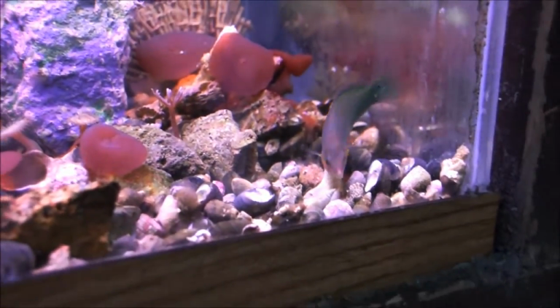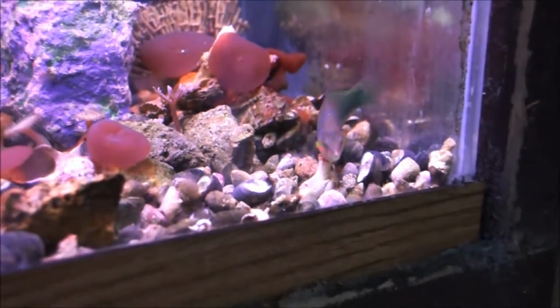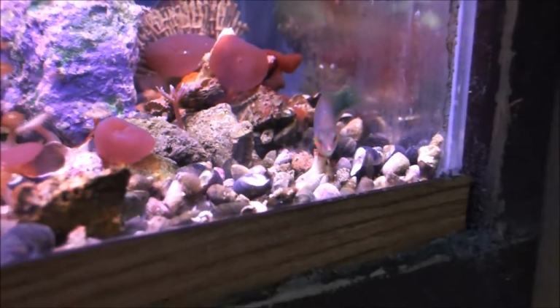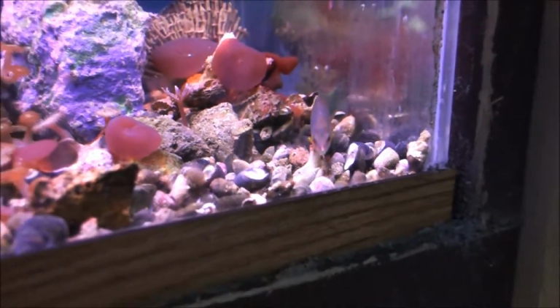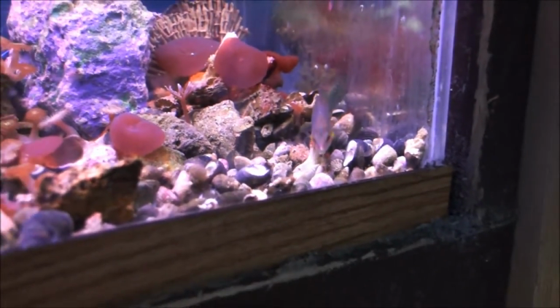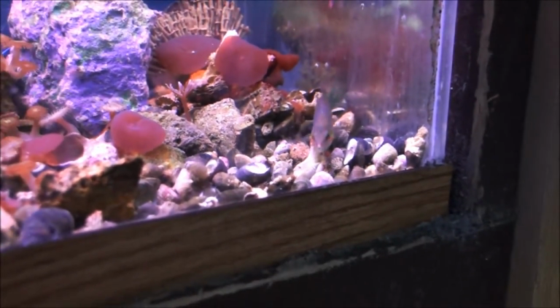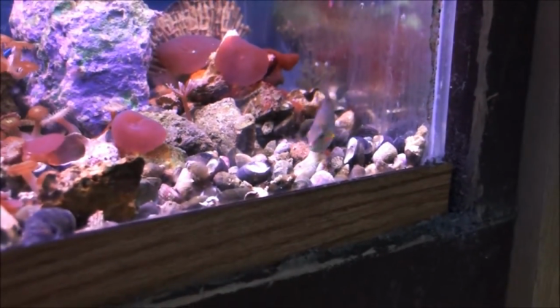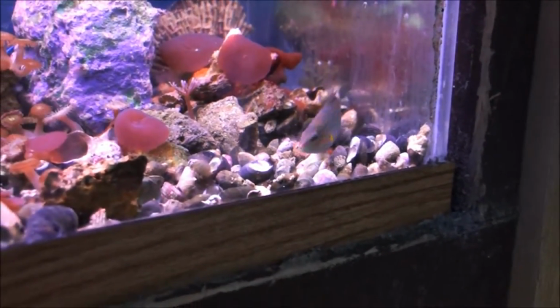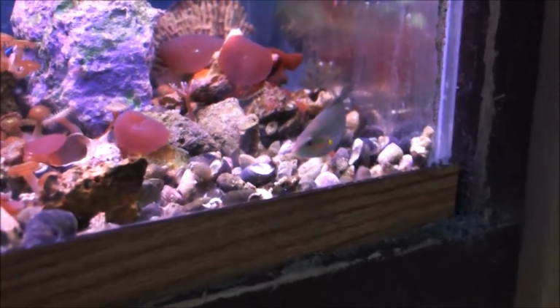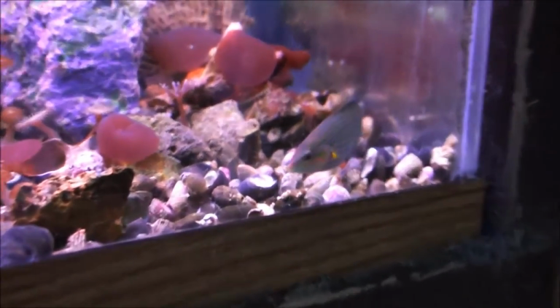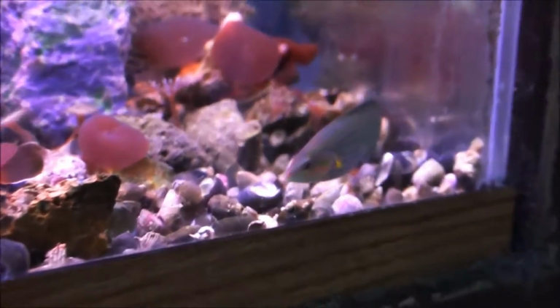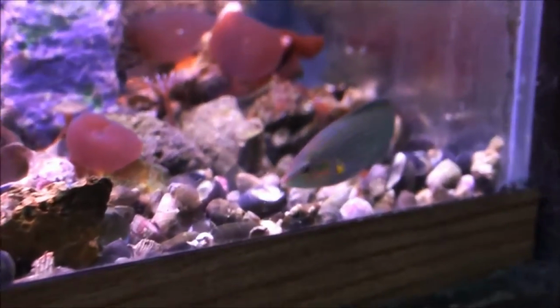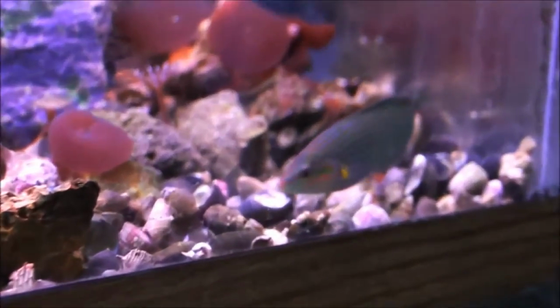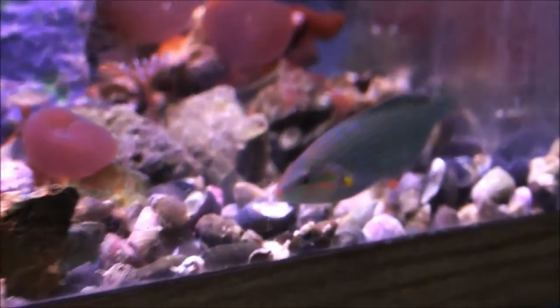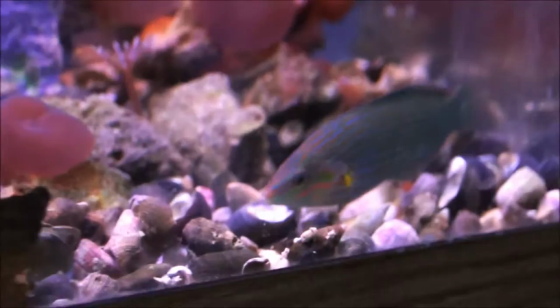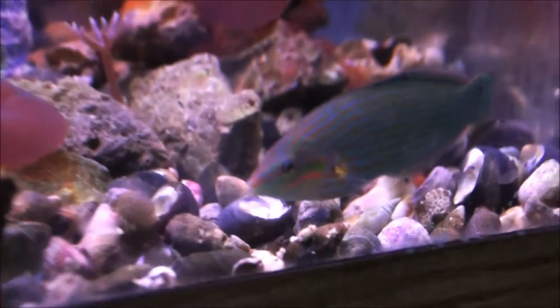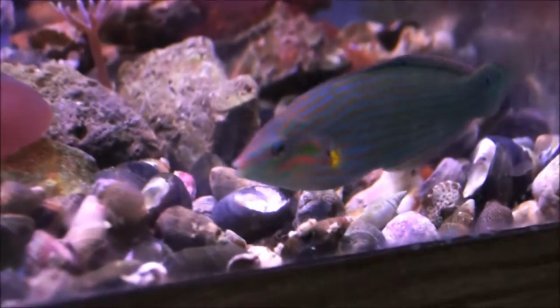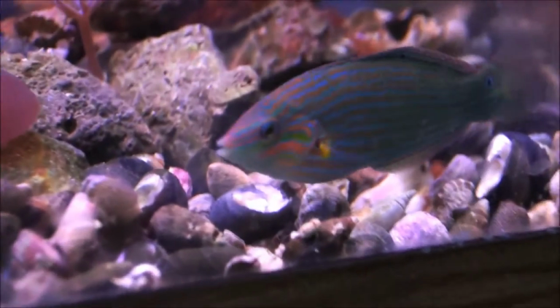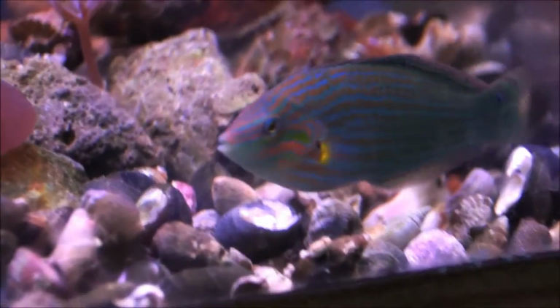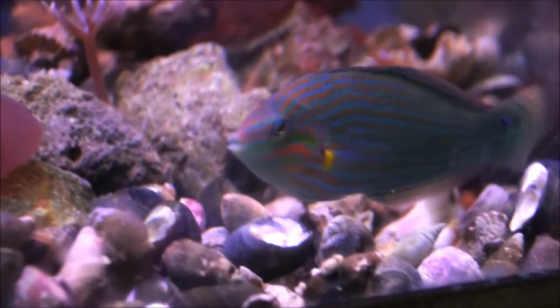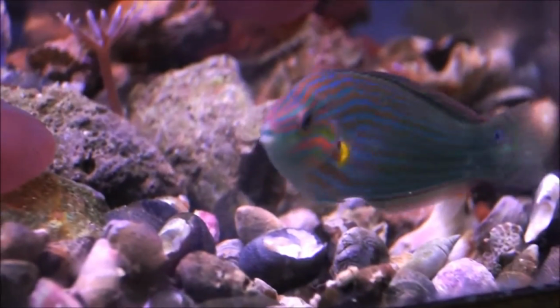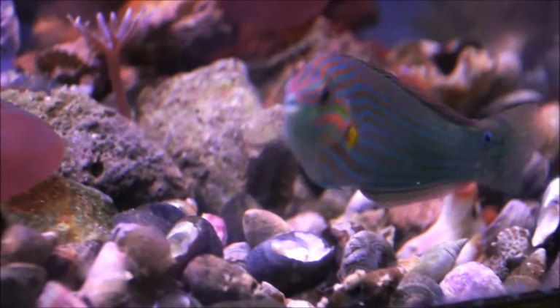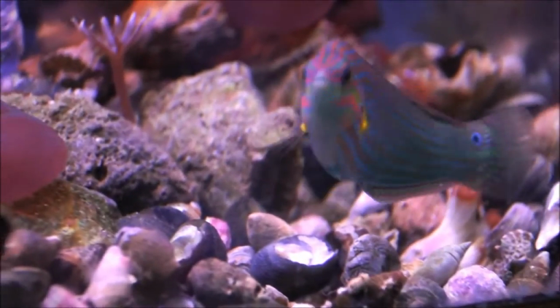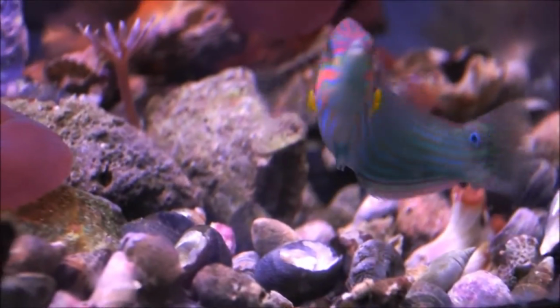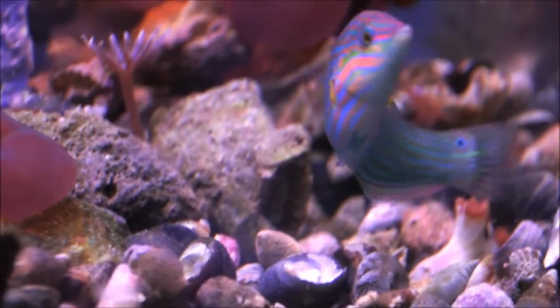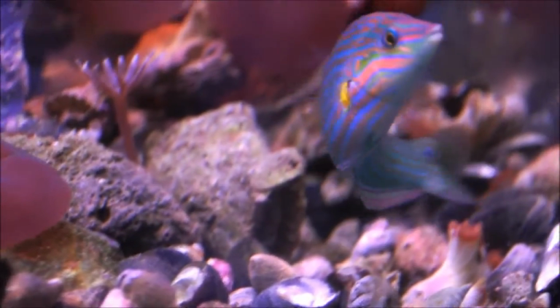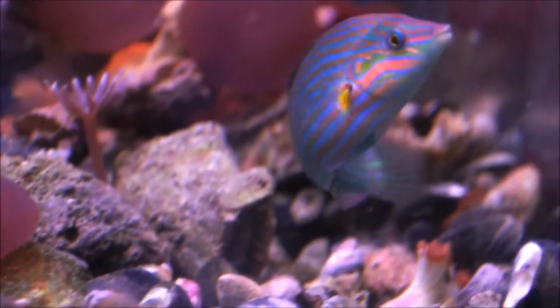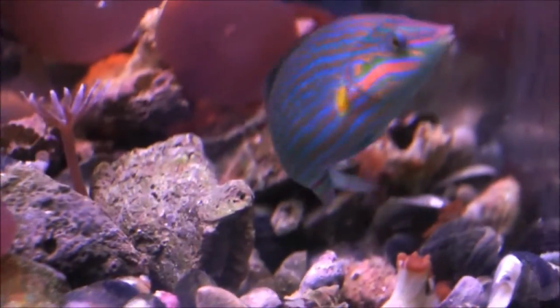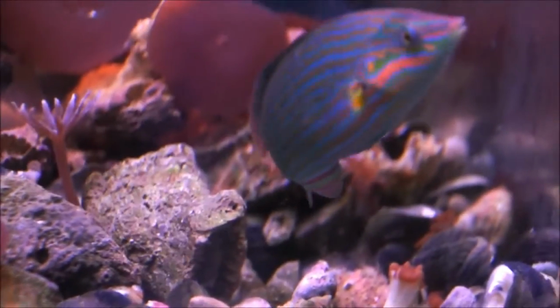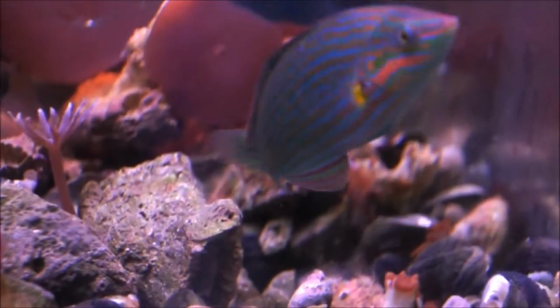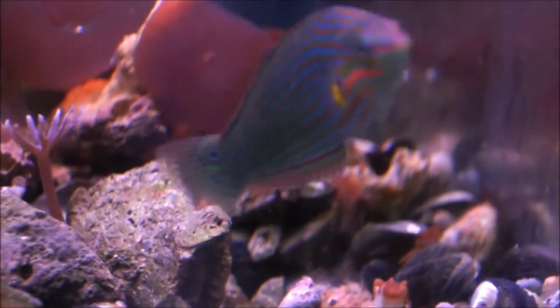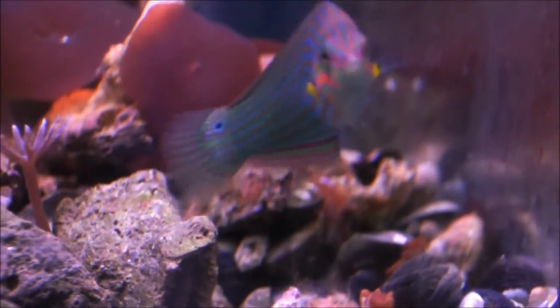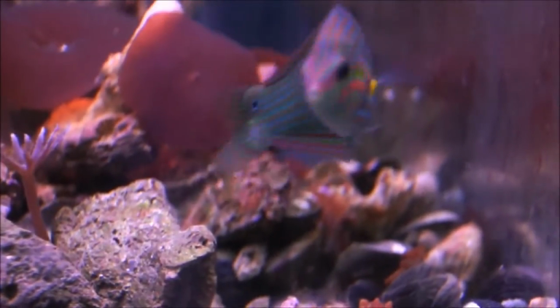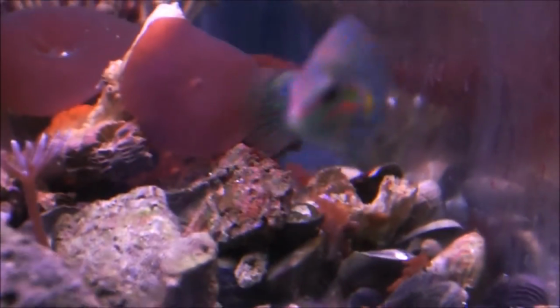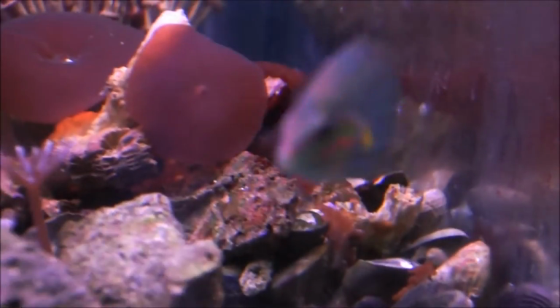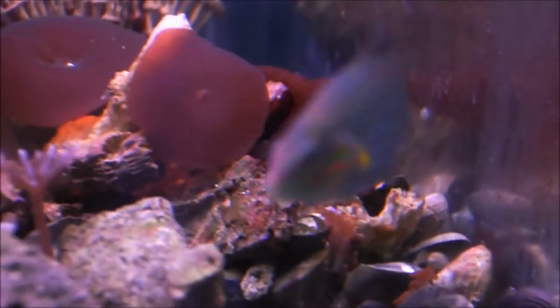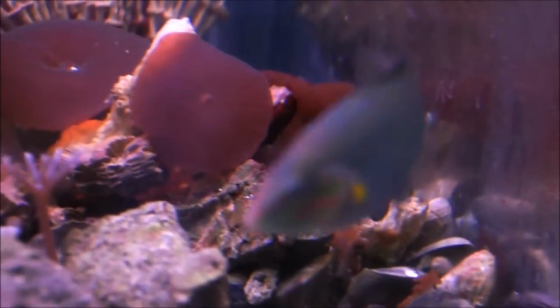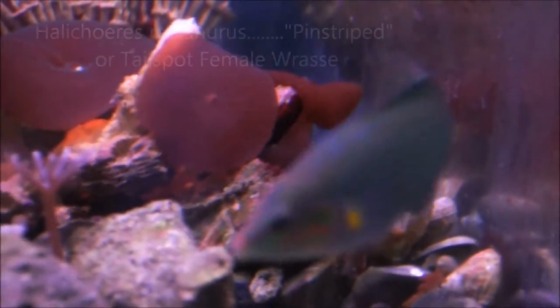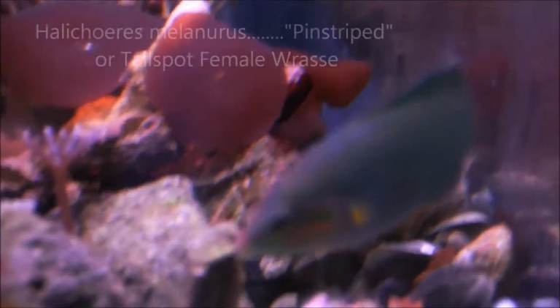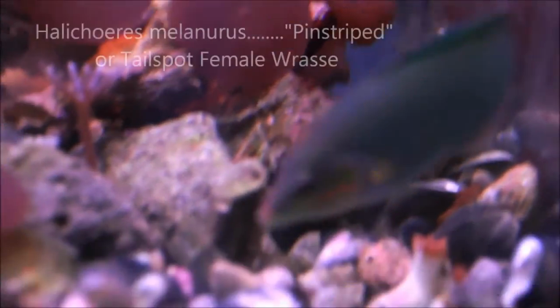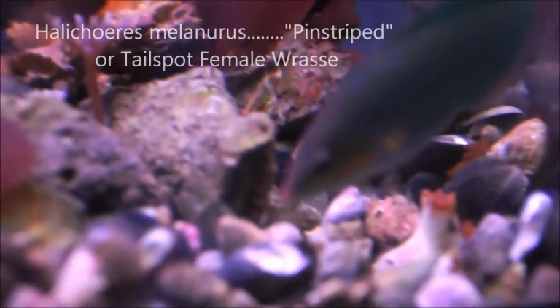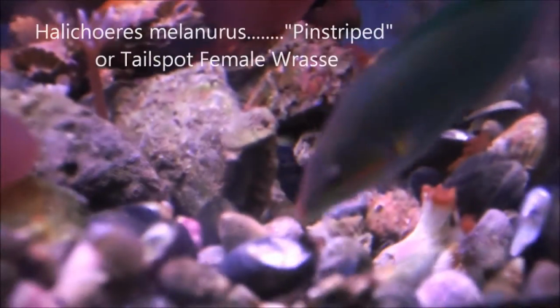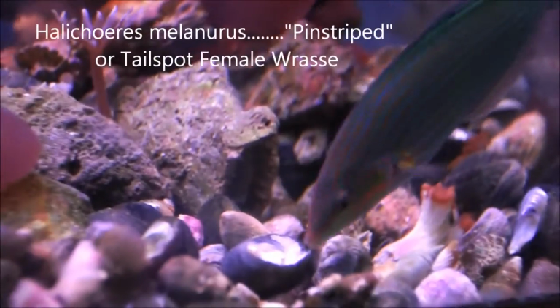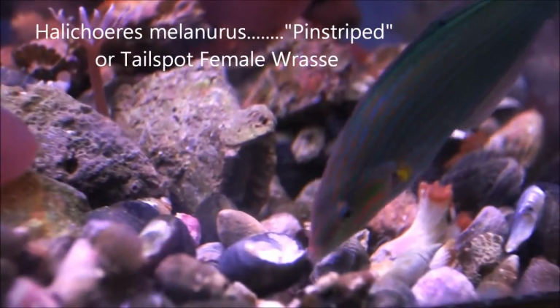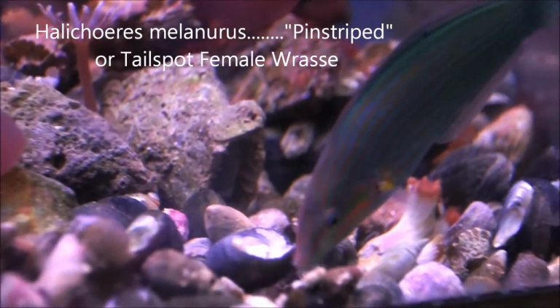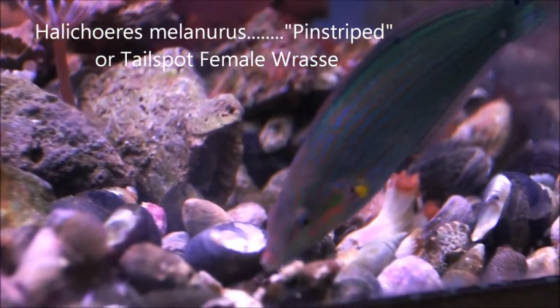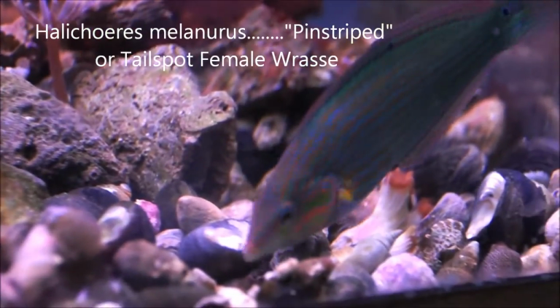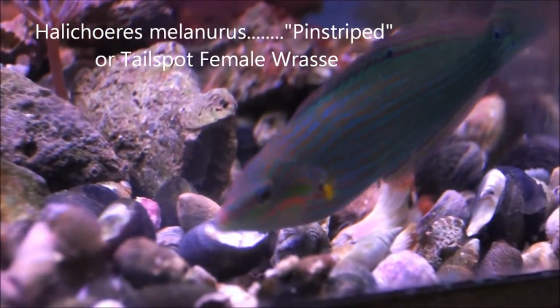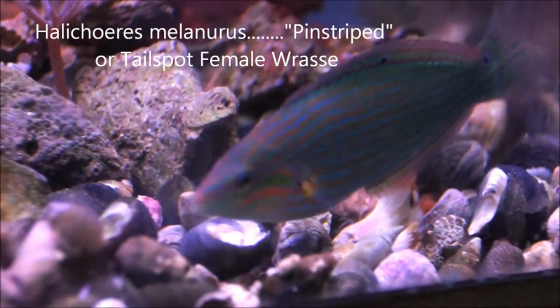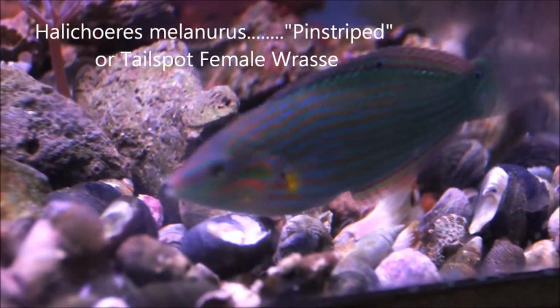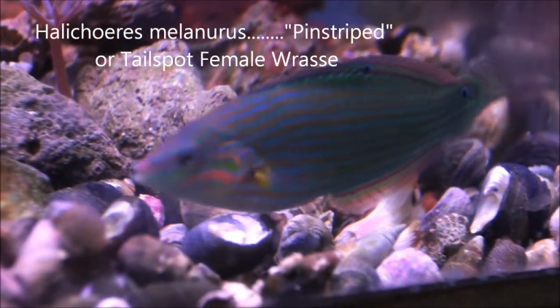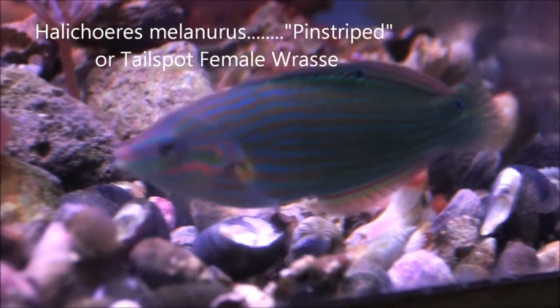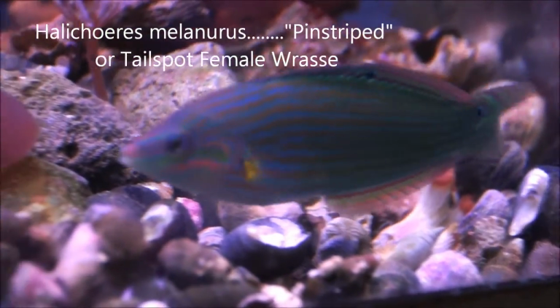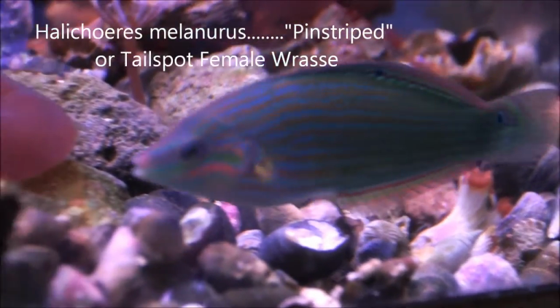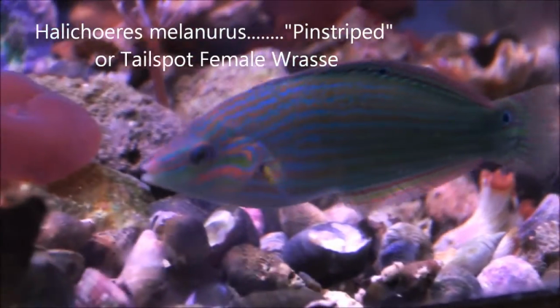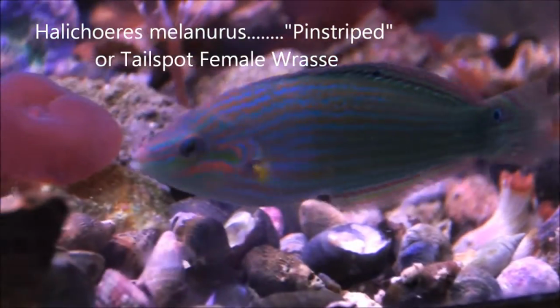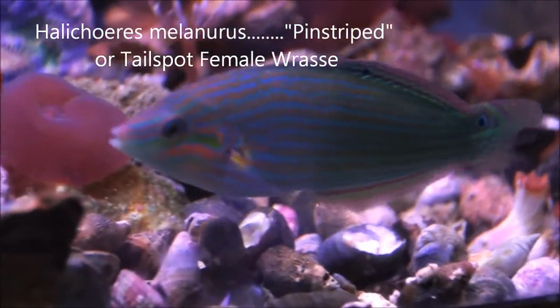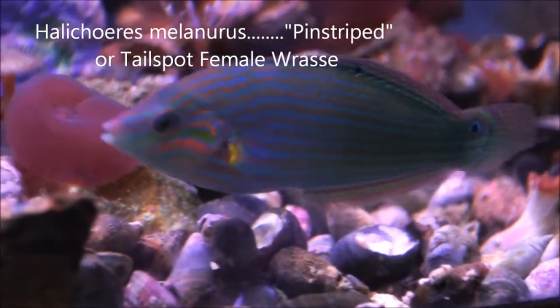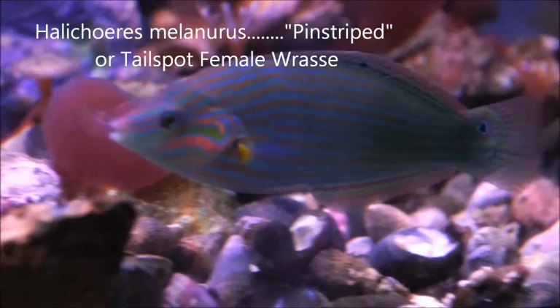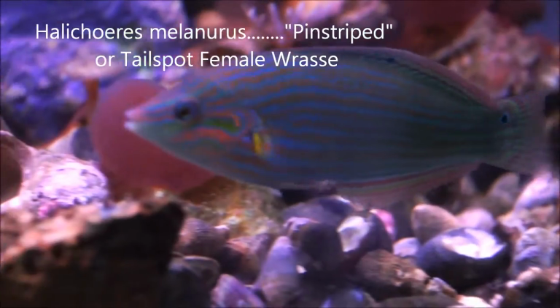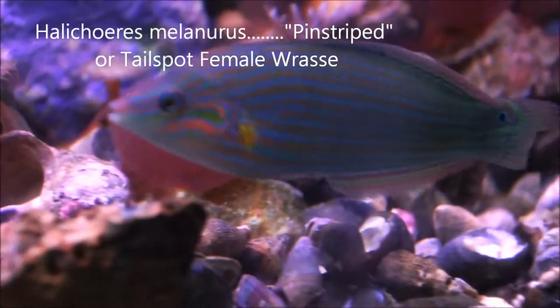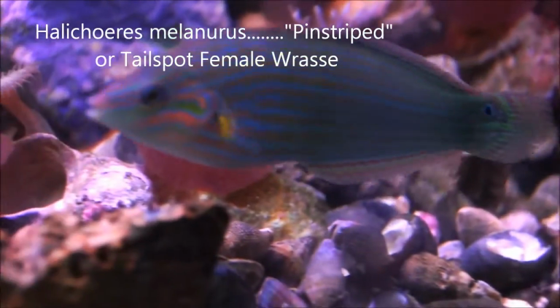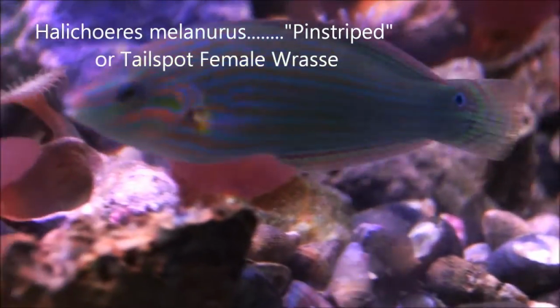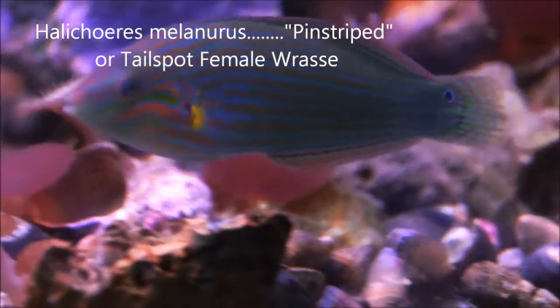It's really a beautiful fish. In this case it's a female because it has the two tail spots — one on the dorsal fin and one on the tail.